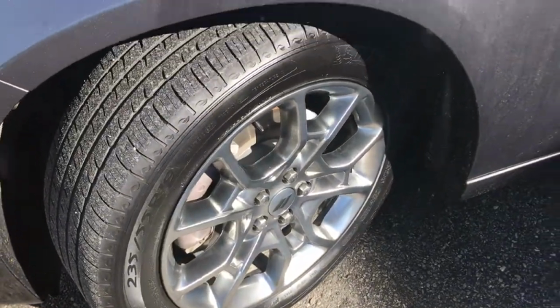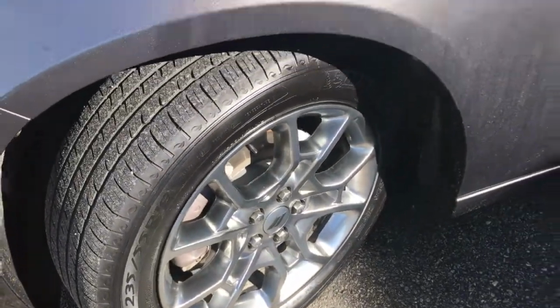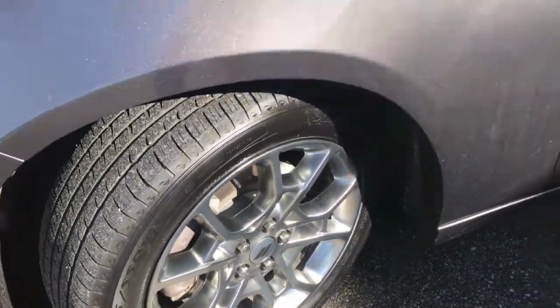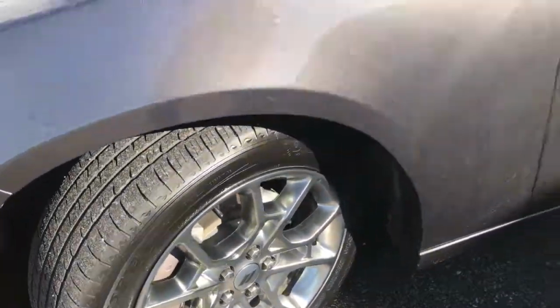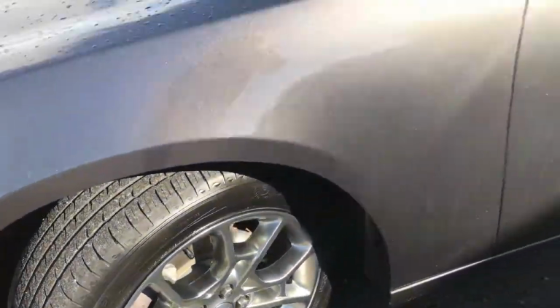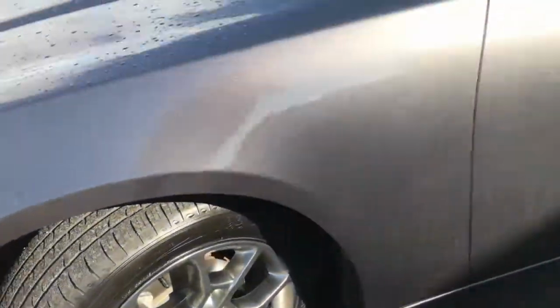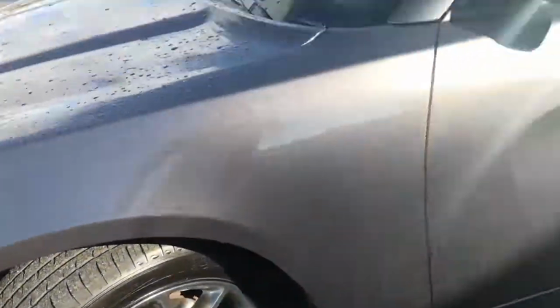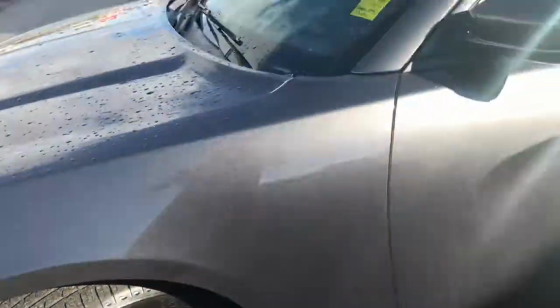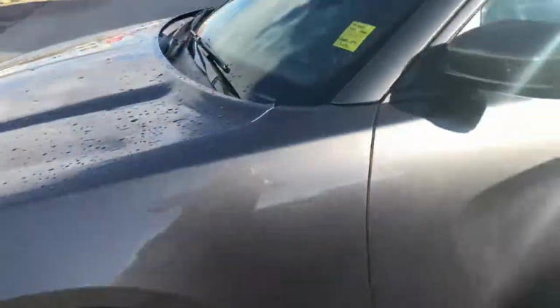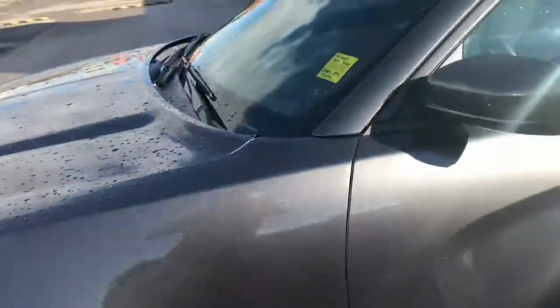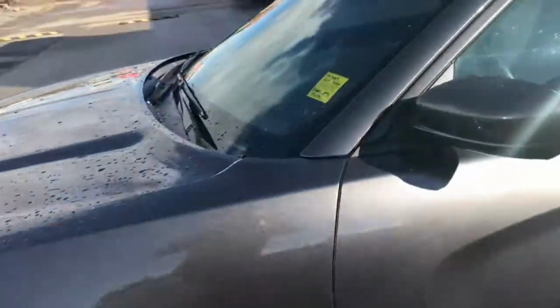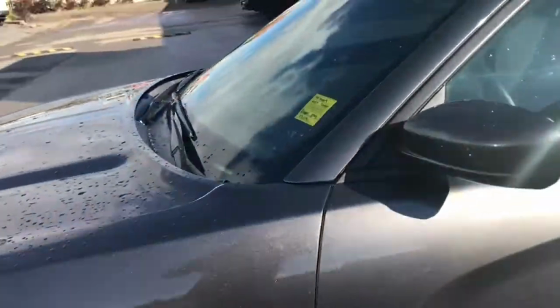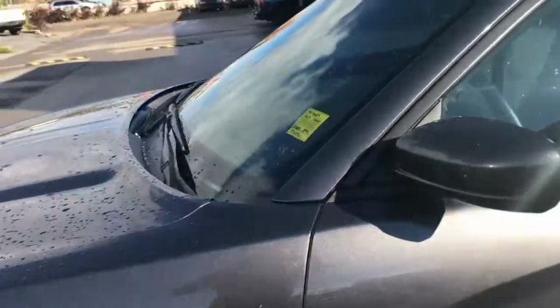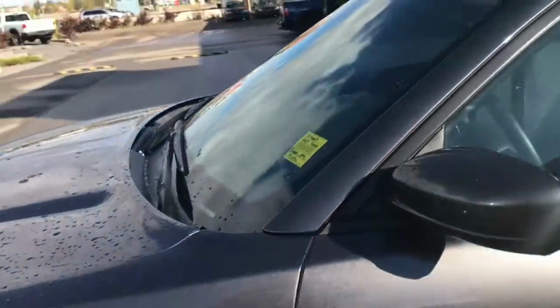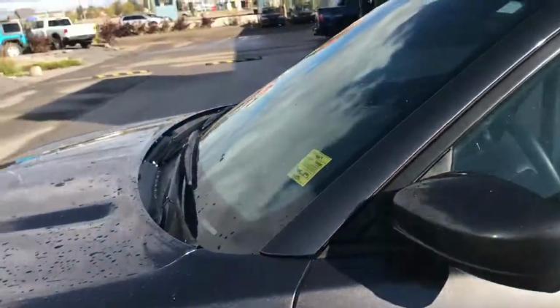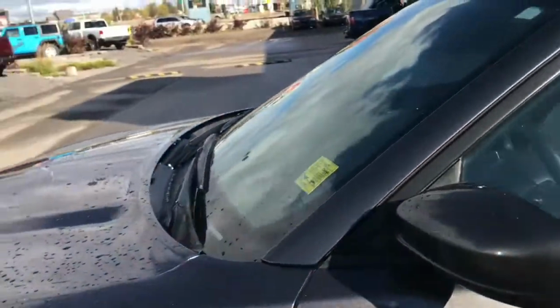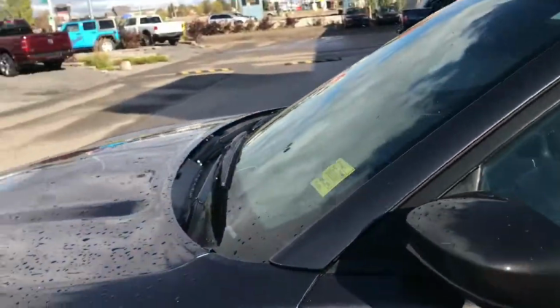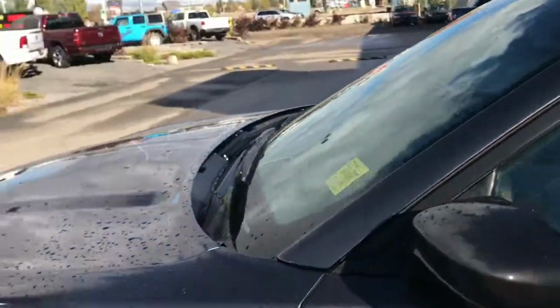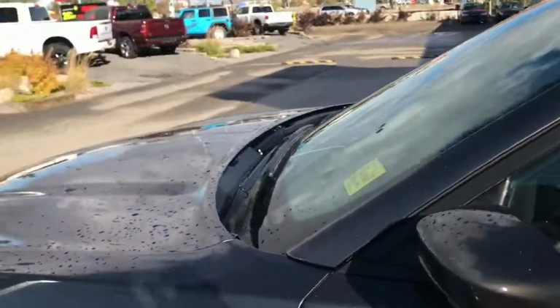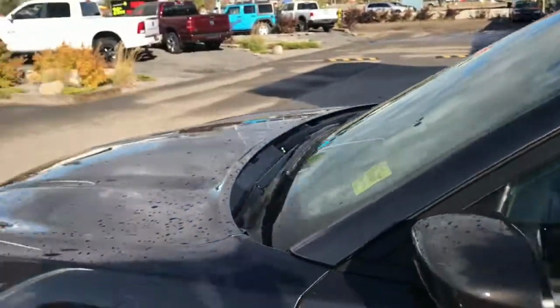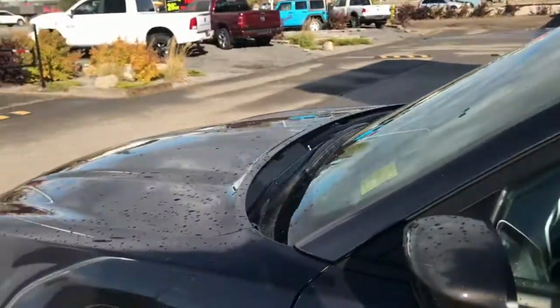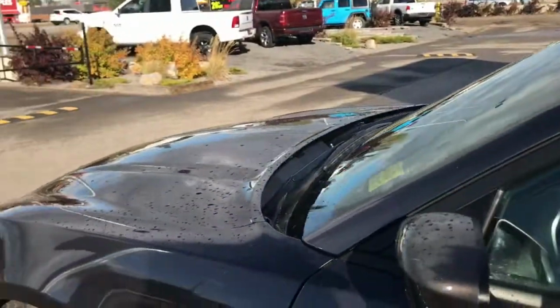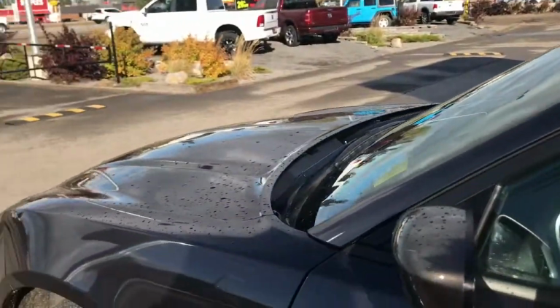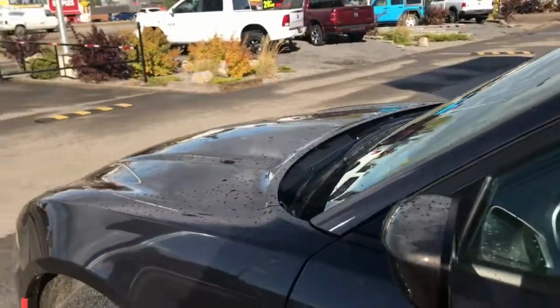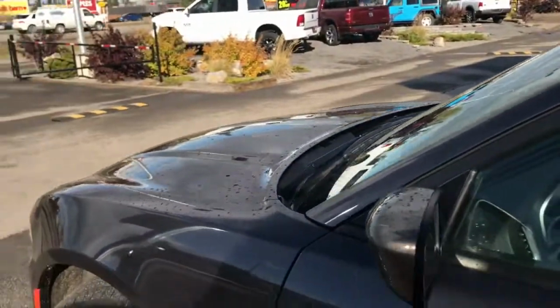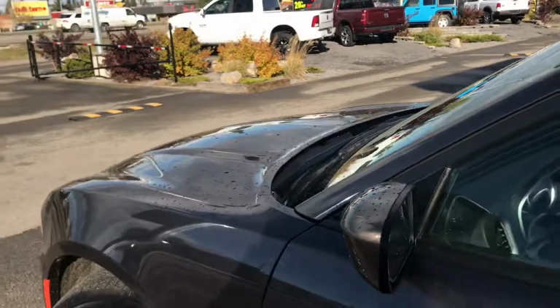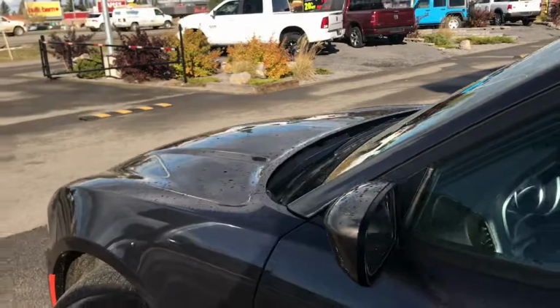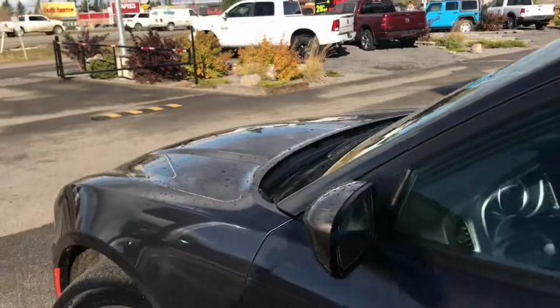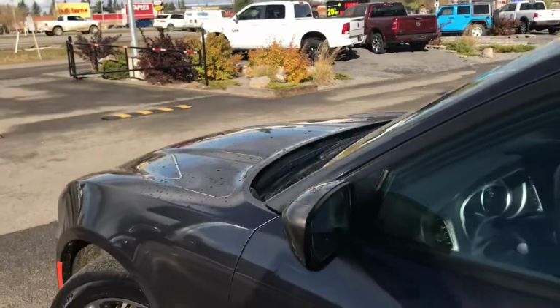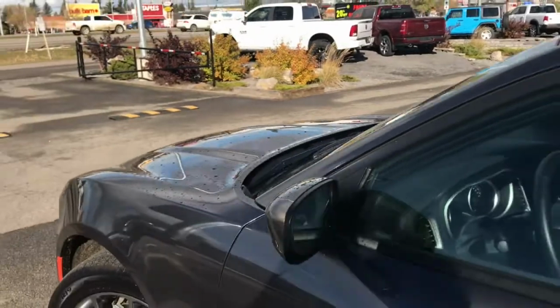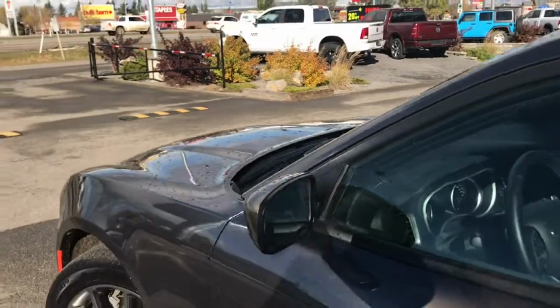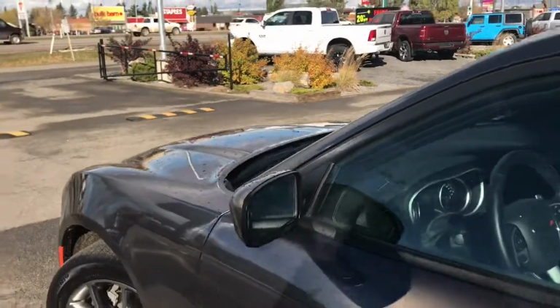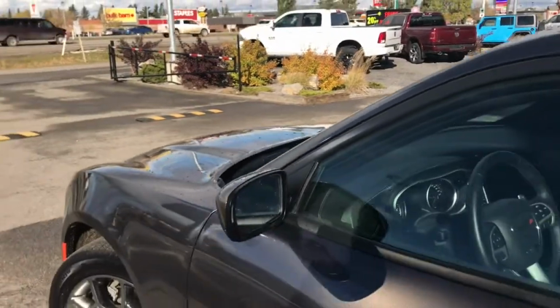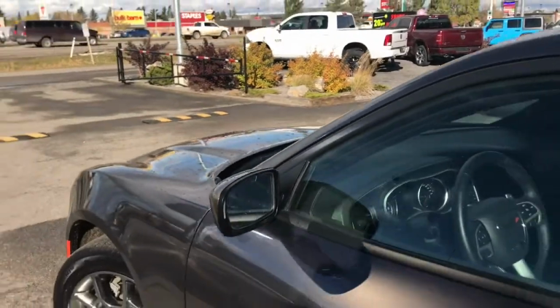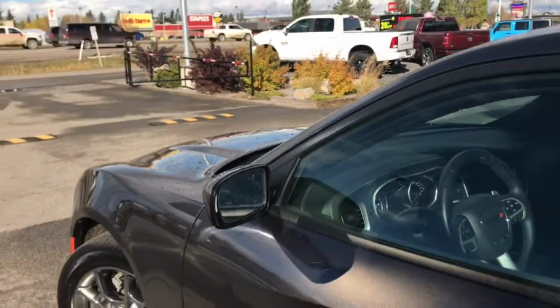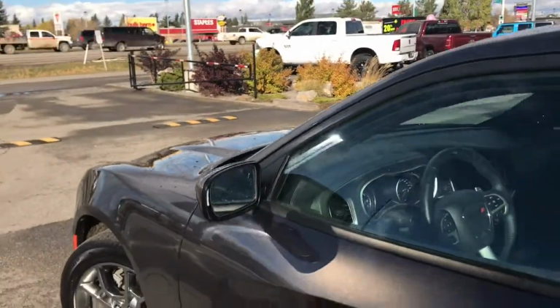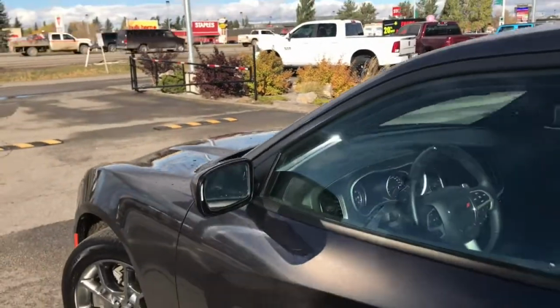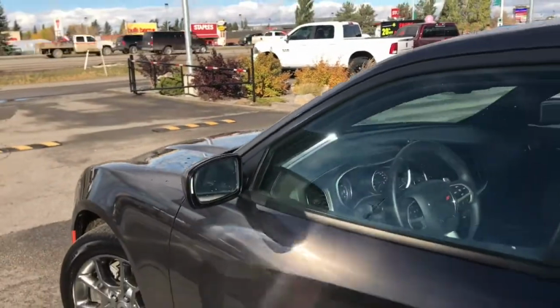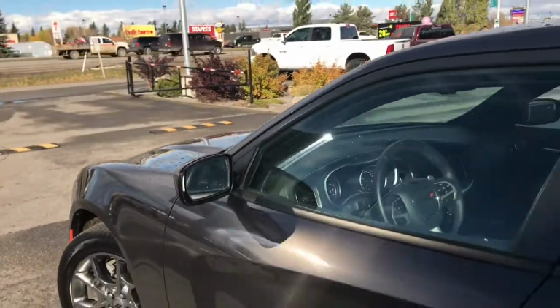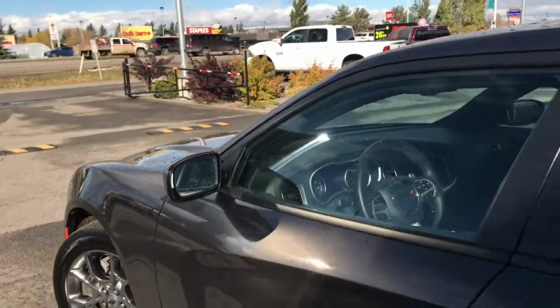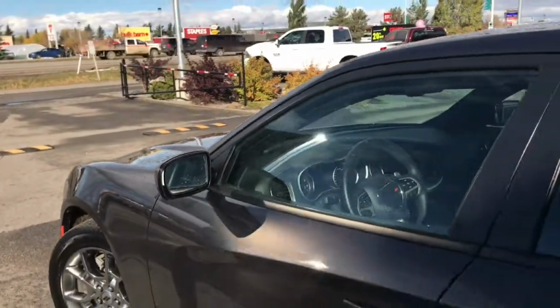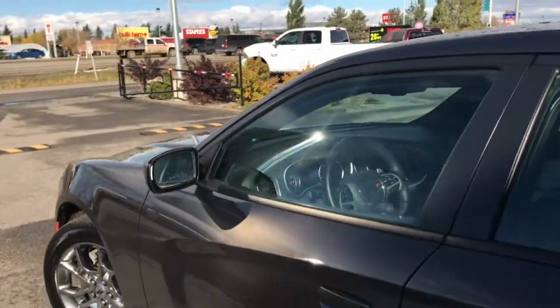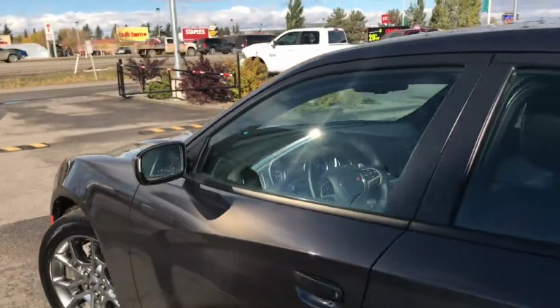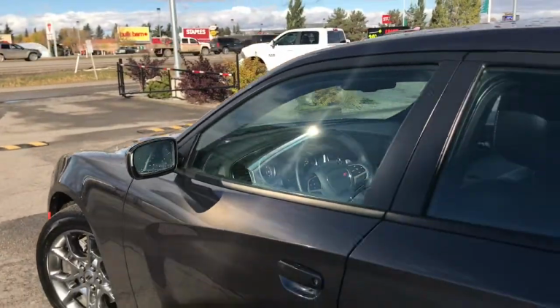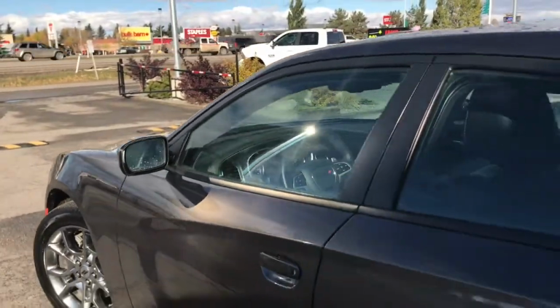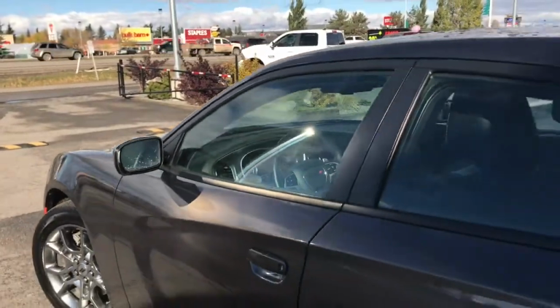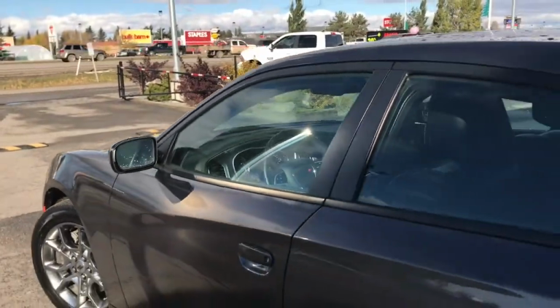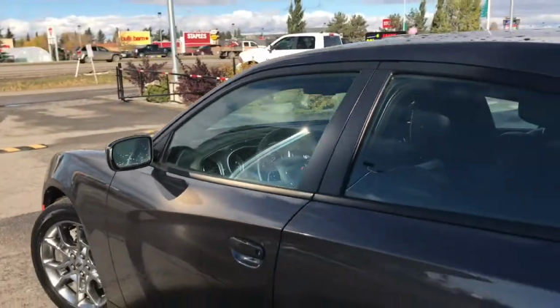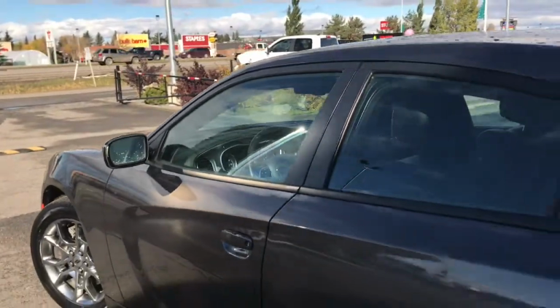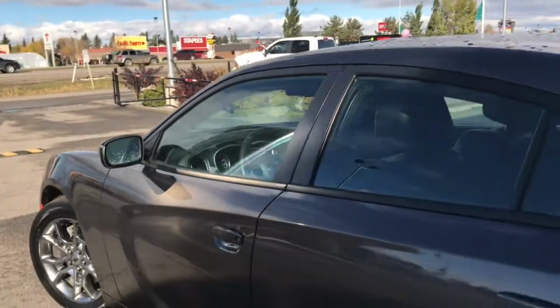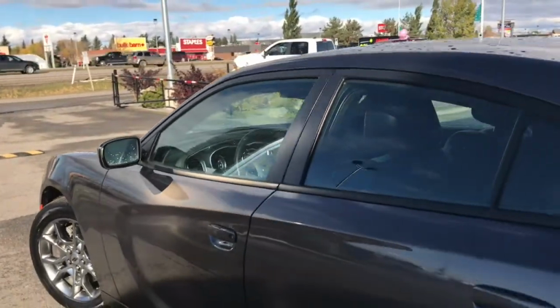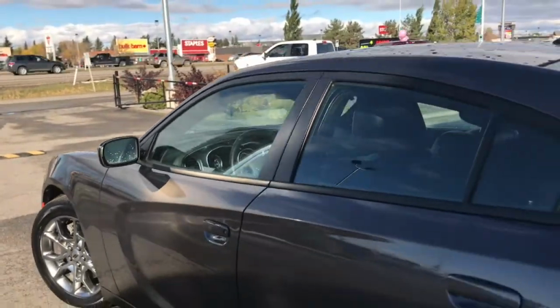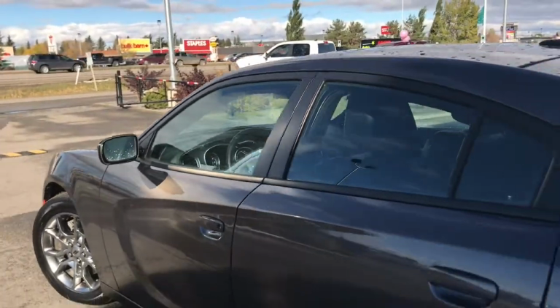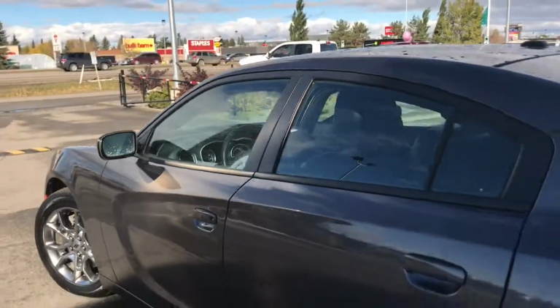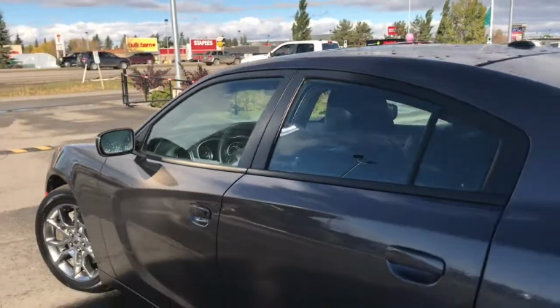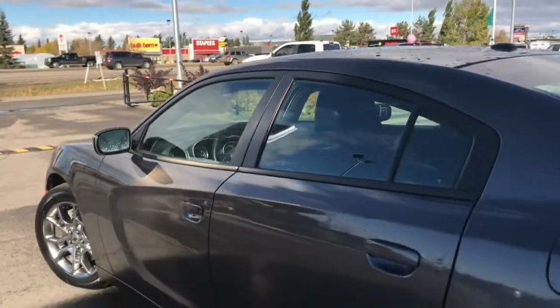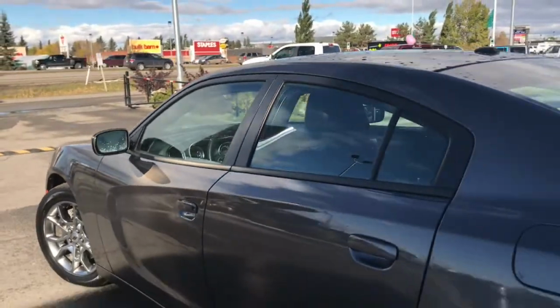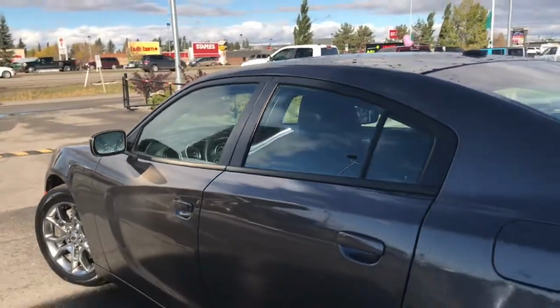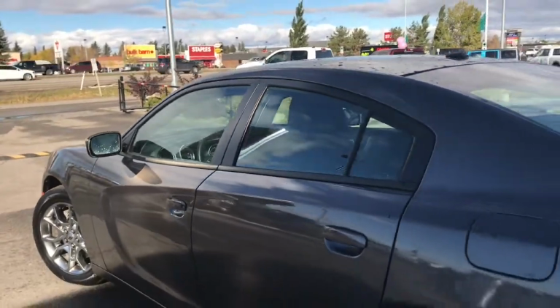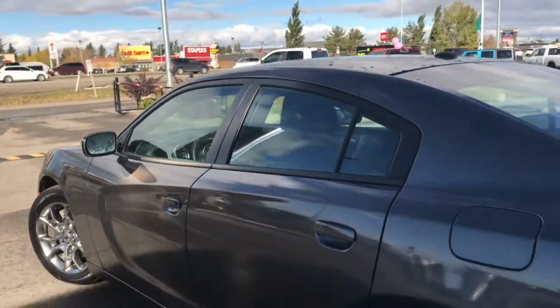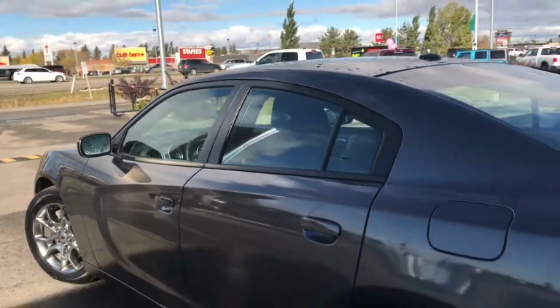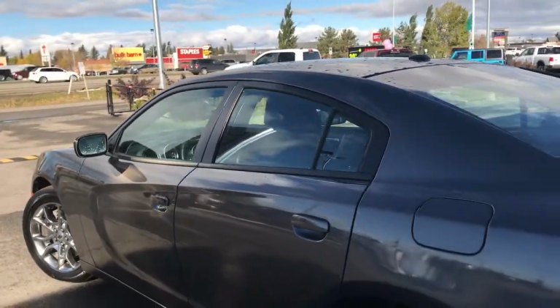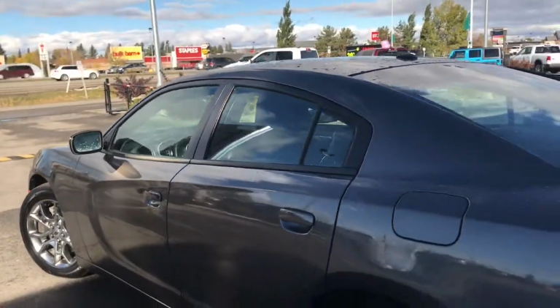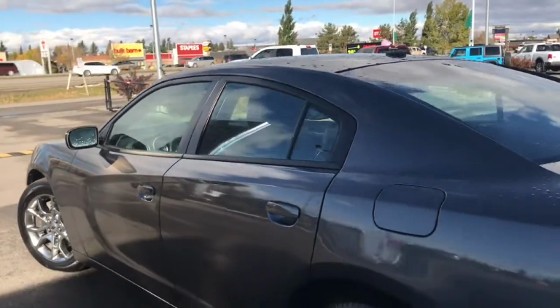We have your painted body-colour mirror and door handles. Now your mirrors do defrost. We have your keyless entry and nice chrome badging.